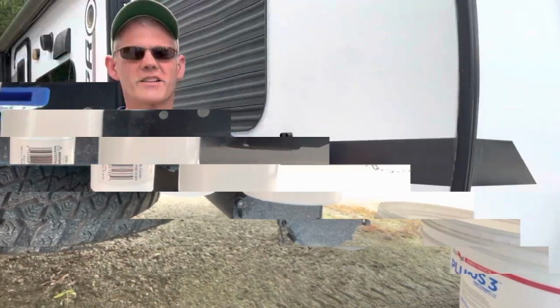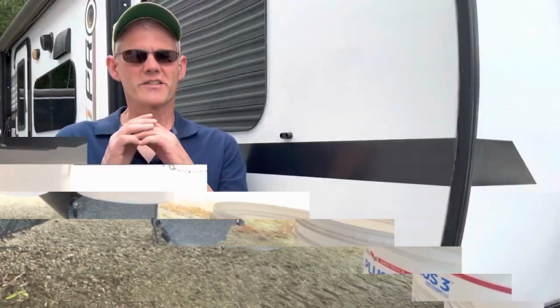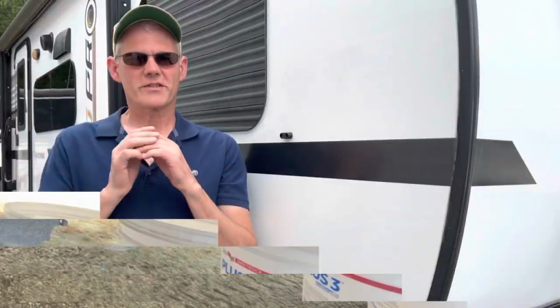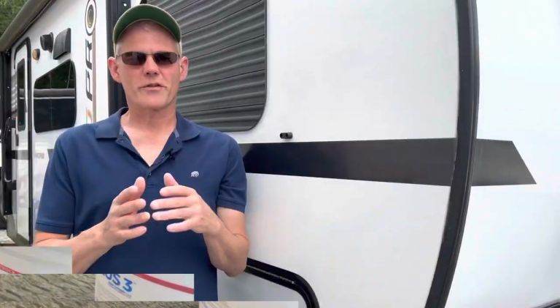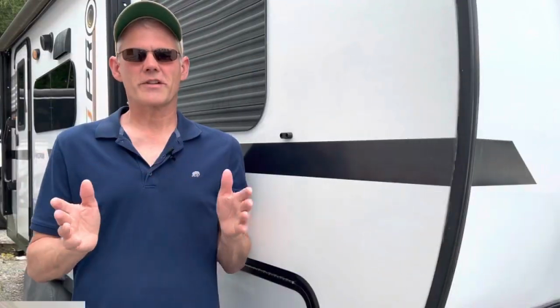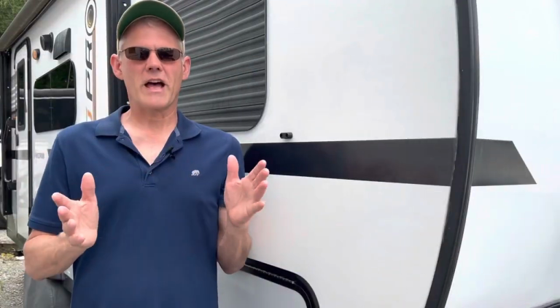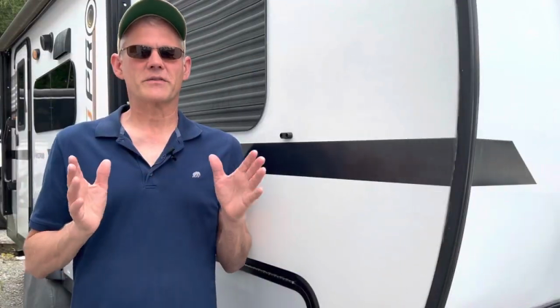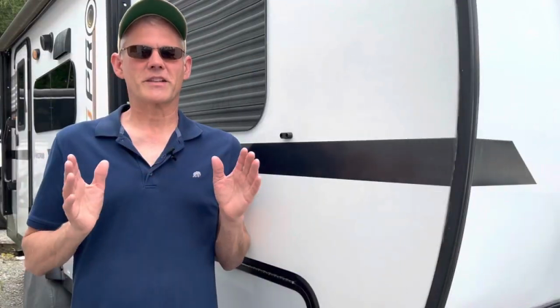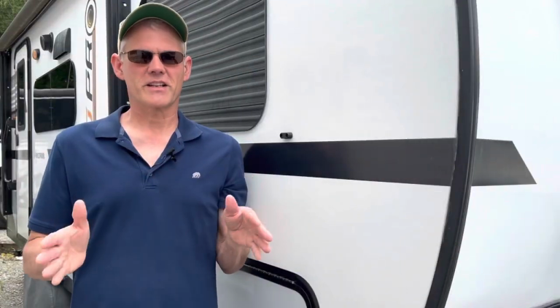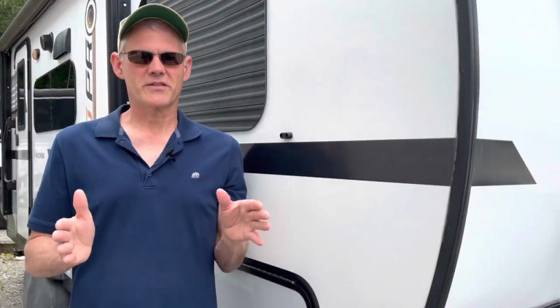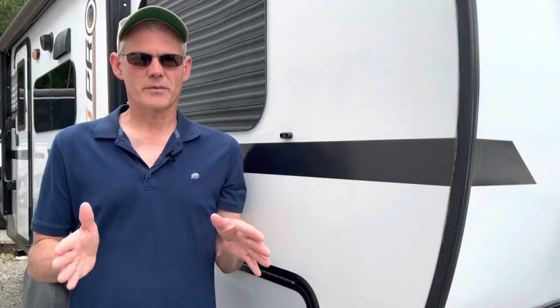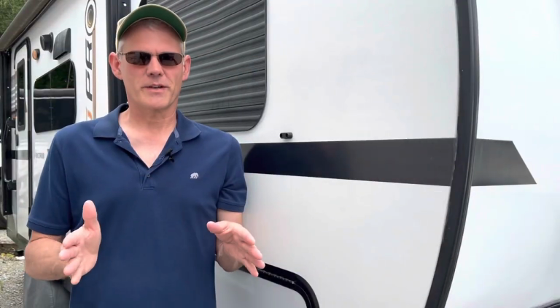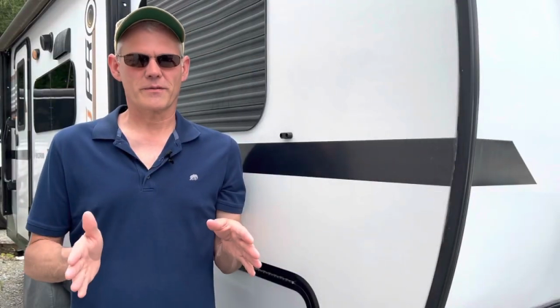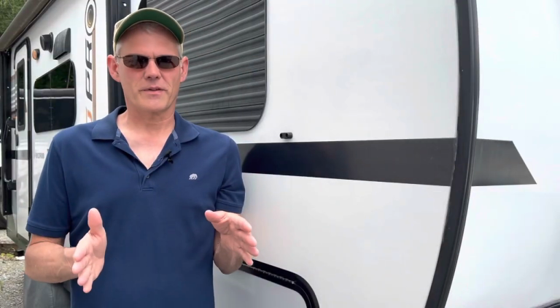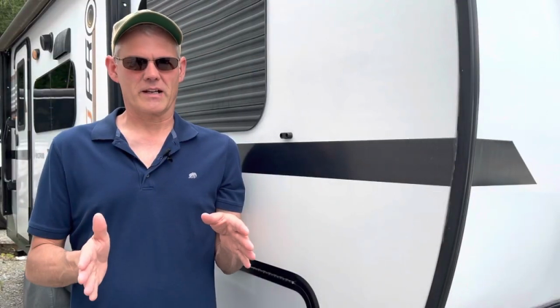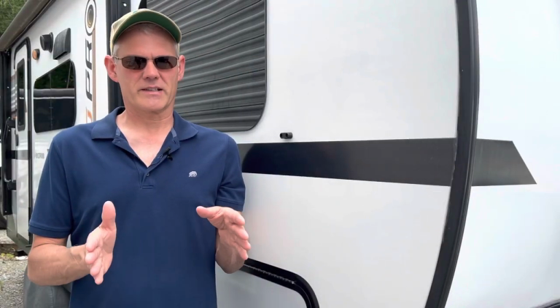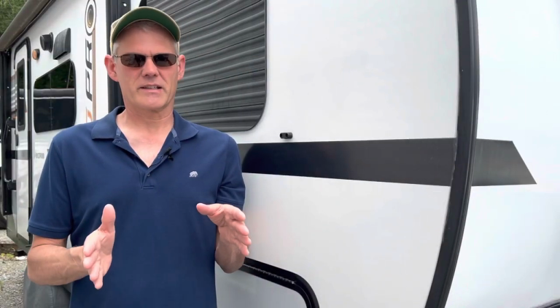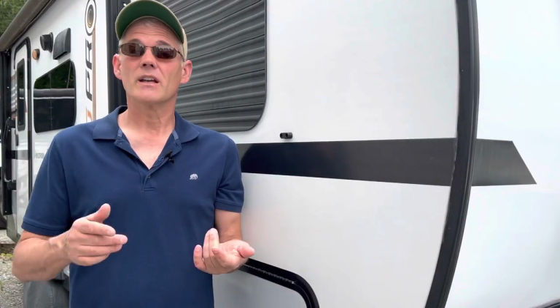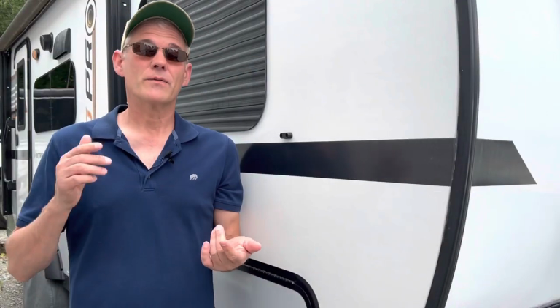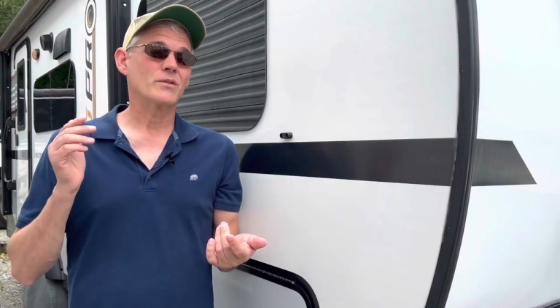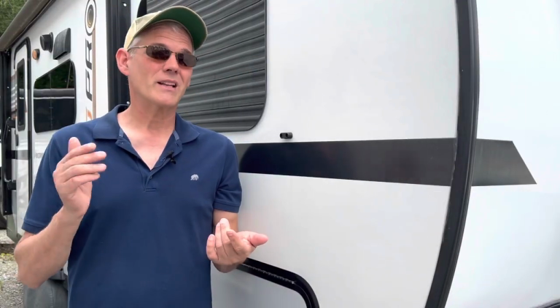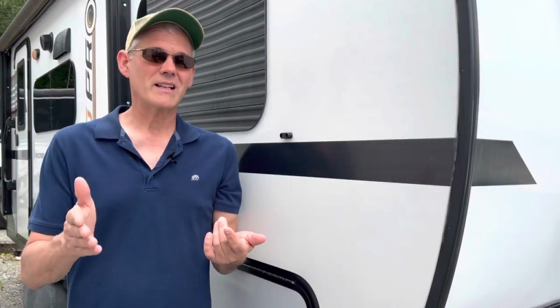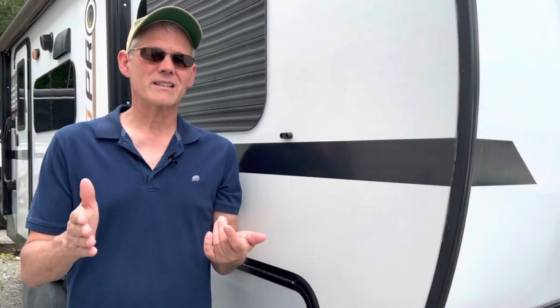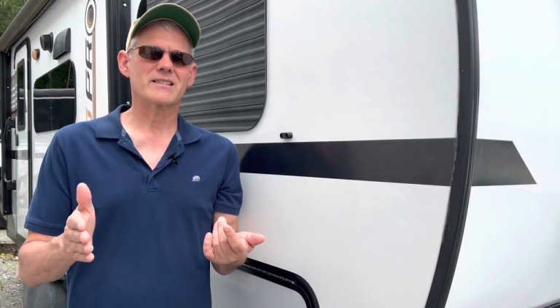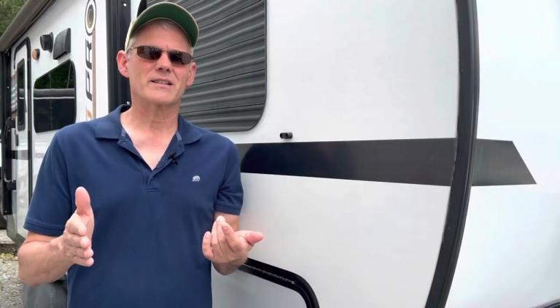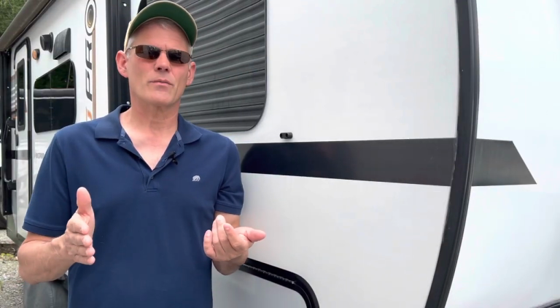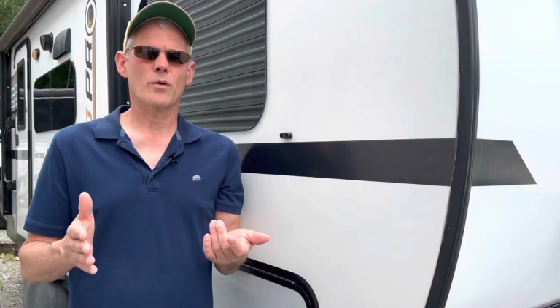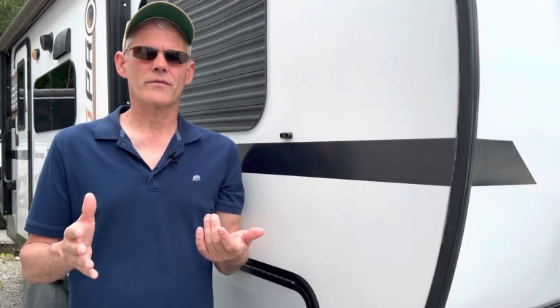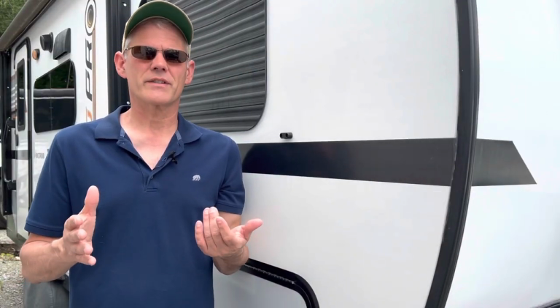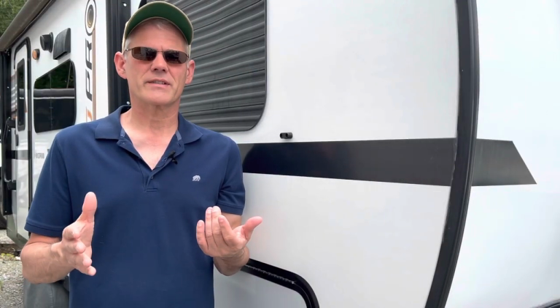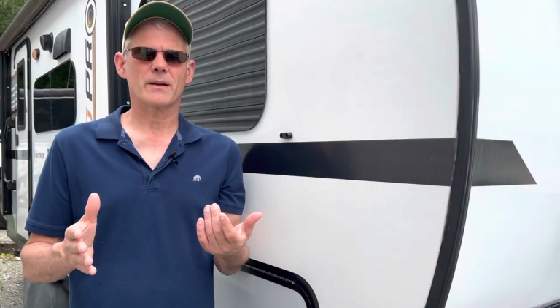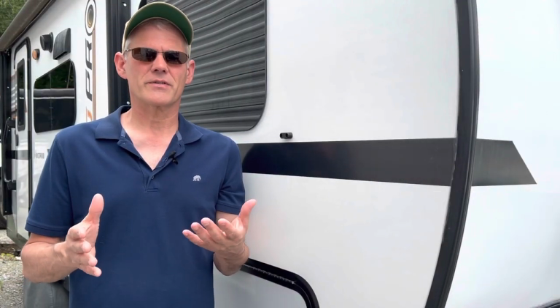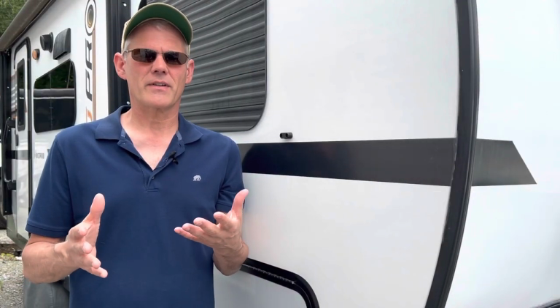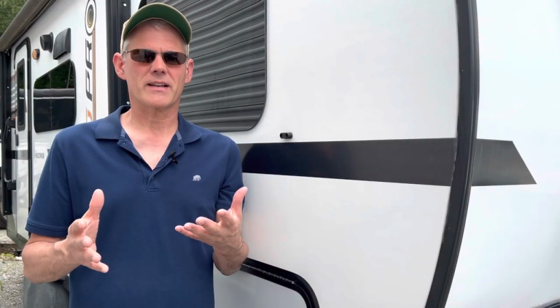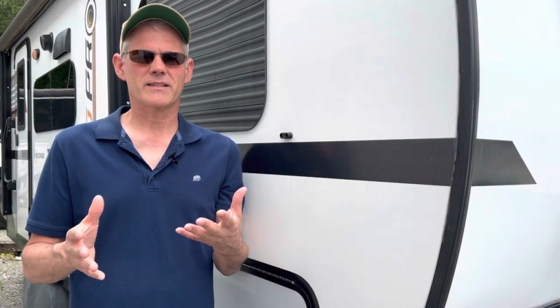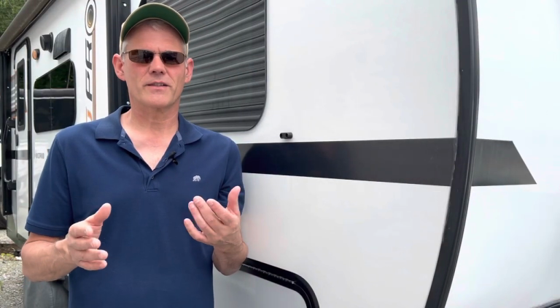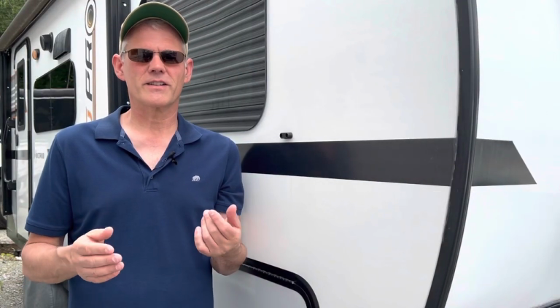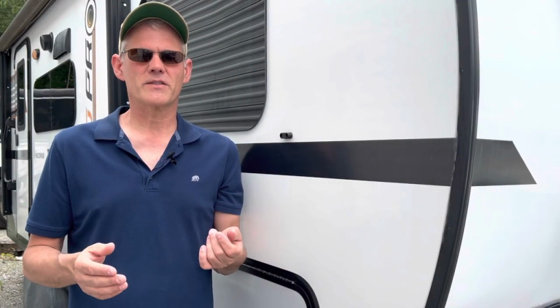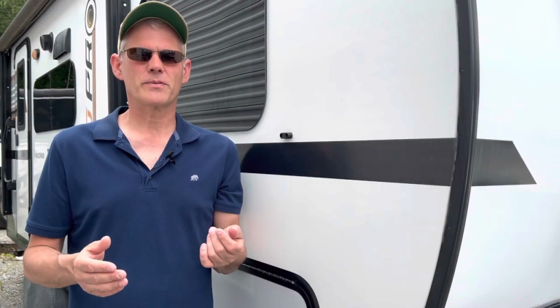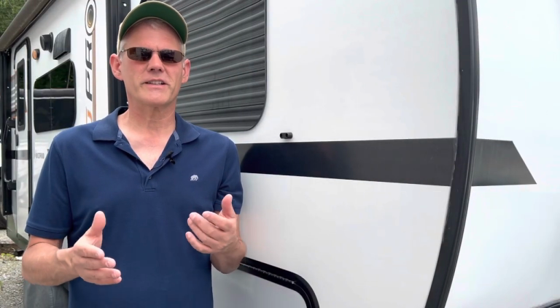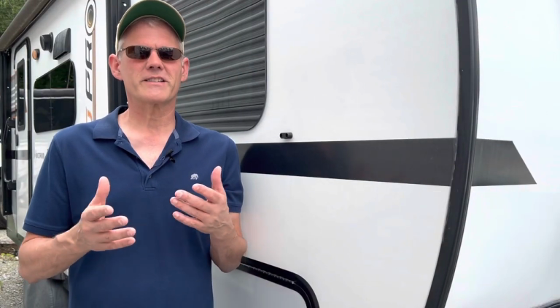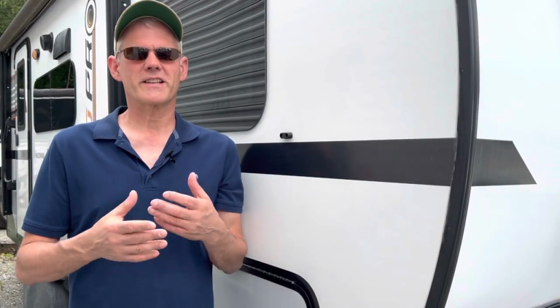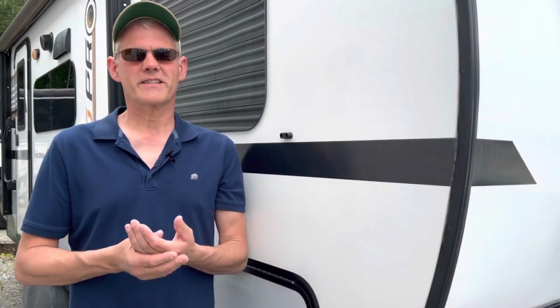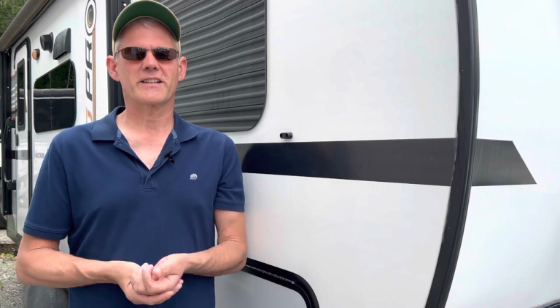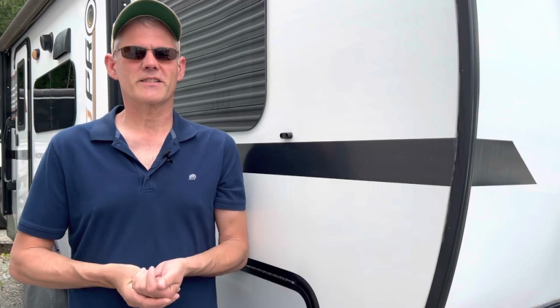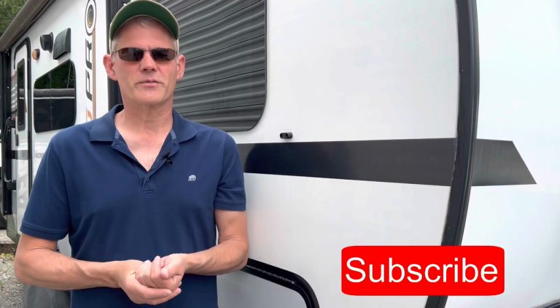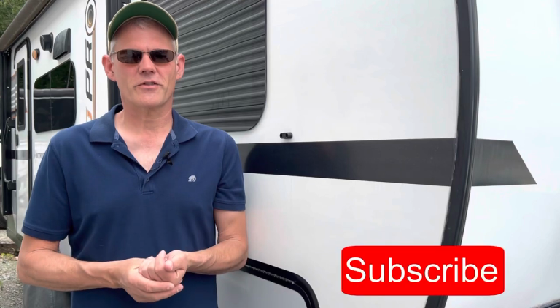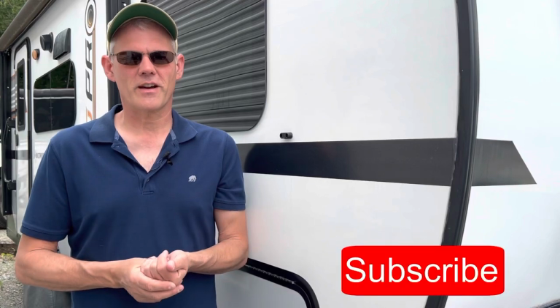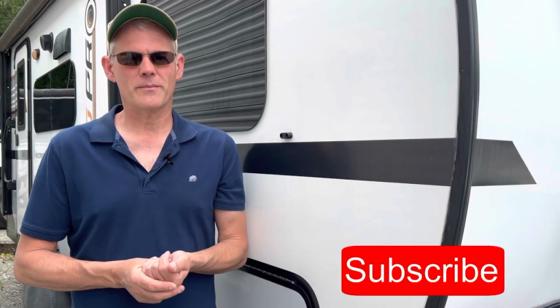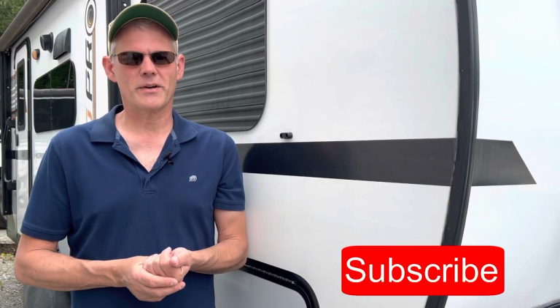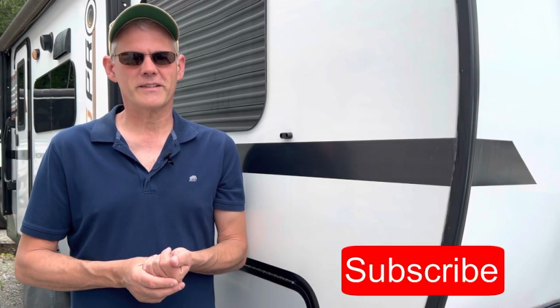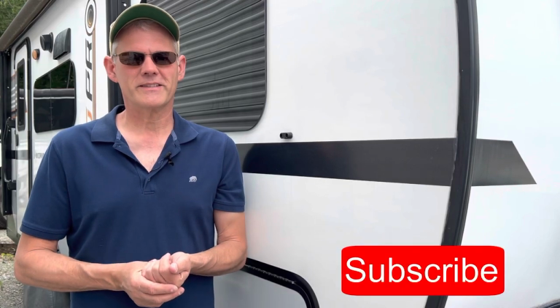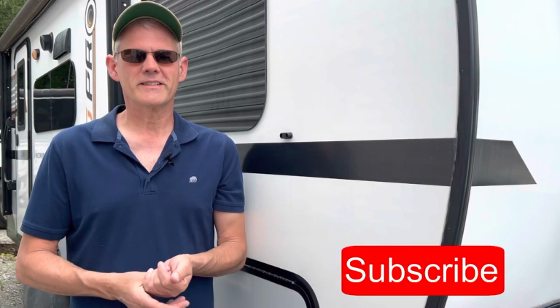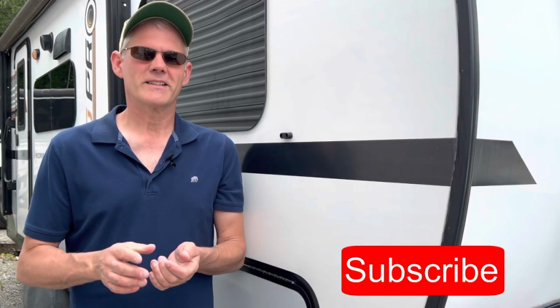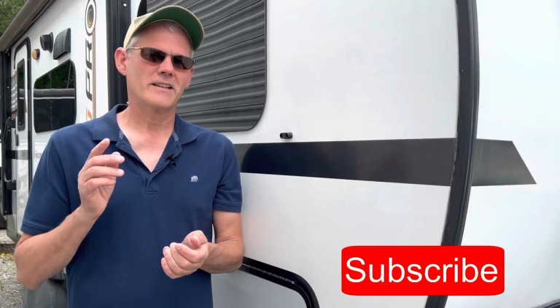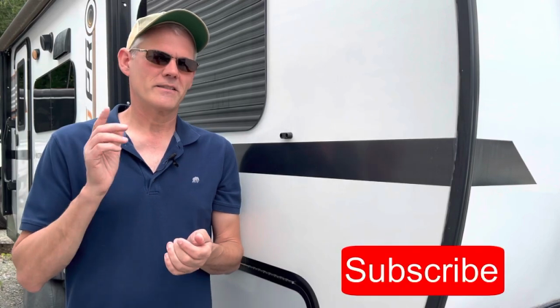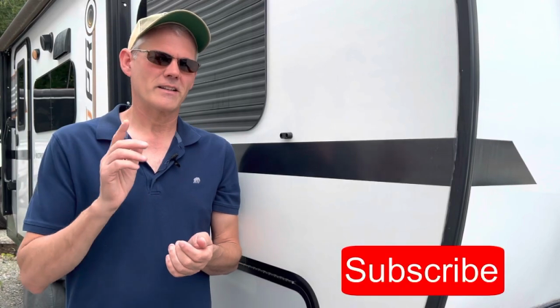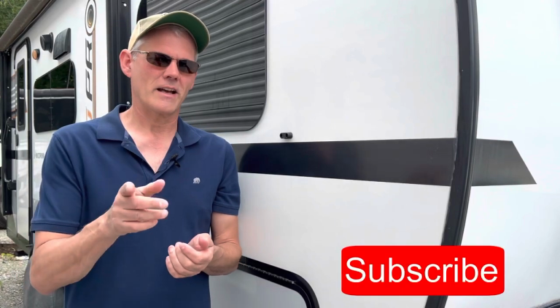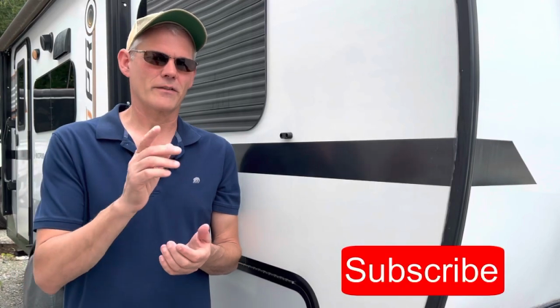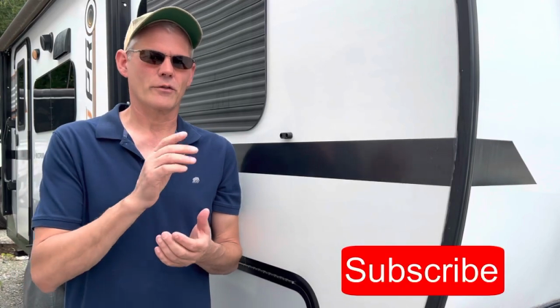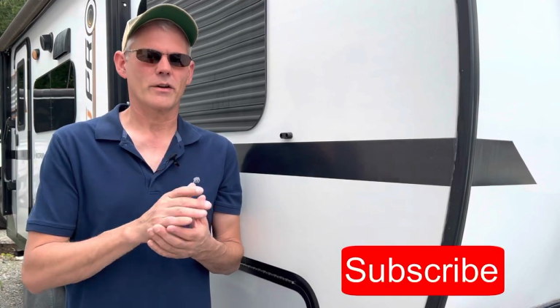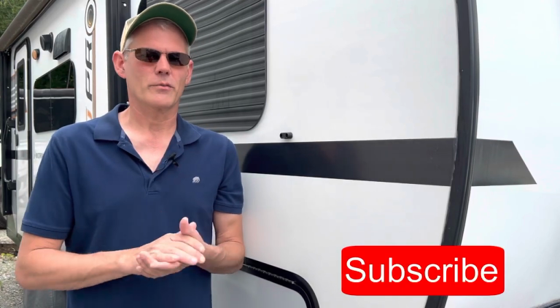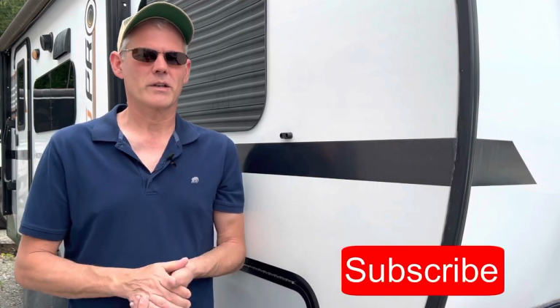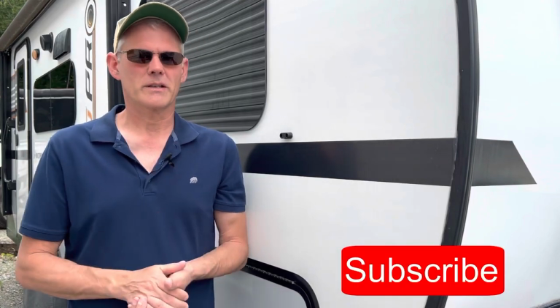So there you have today's two minute fix. If you'd like to see more of these types of activities, please hit that subscribe button. Have a great week.